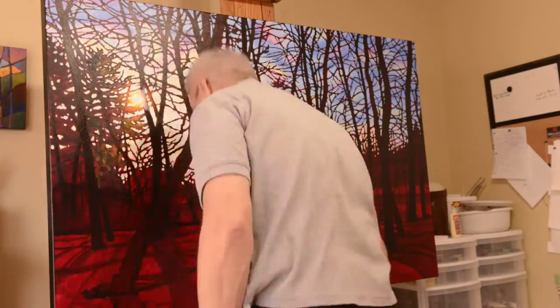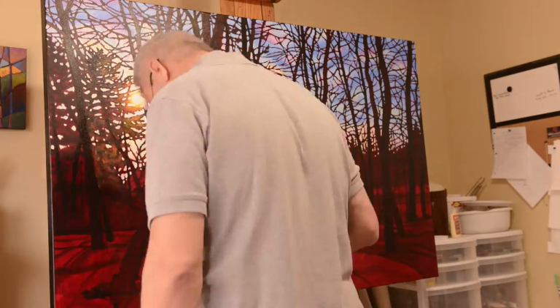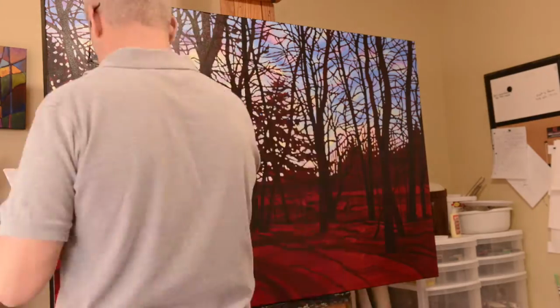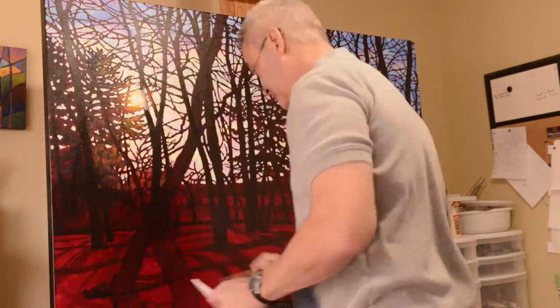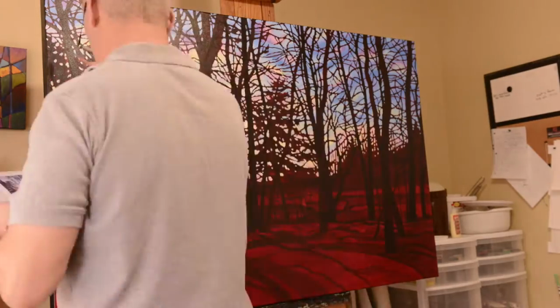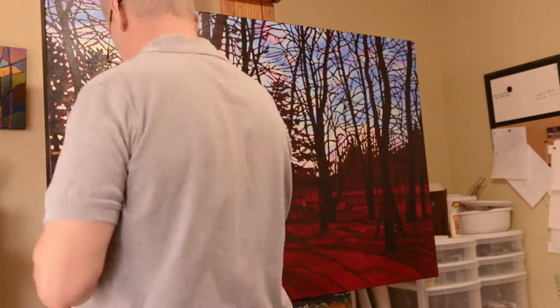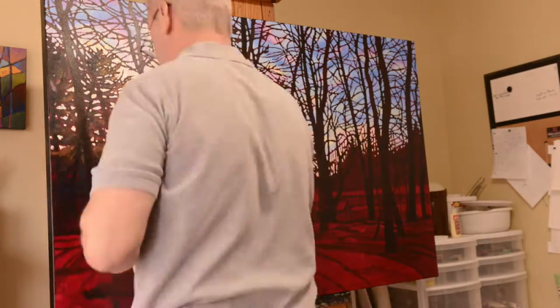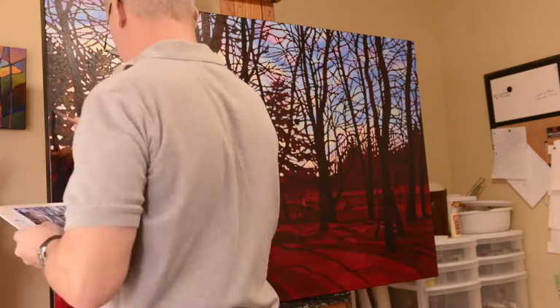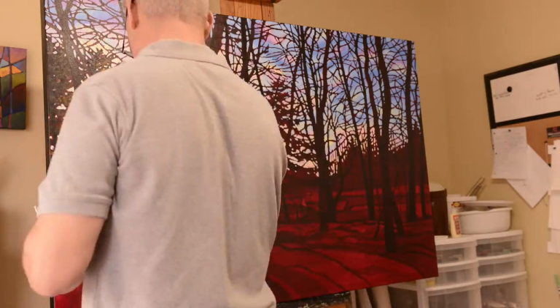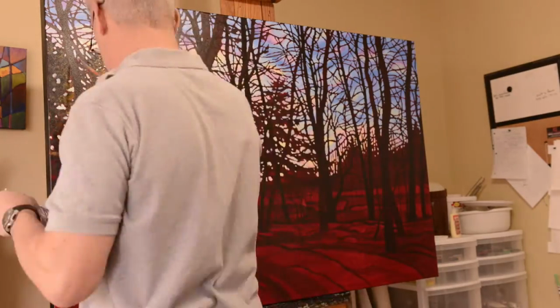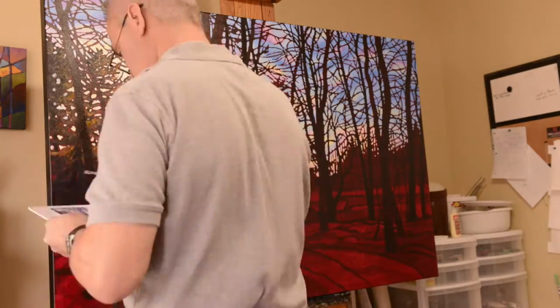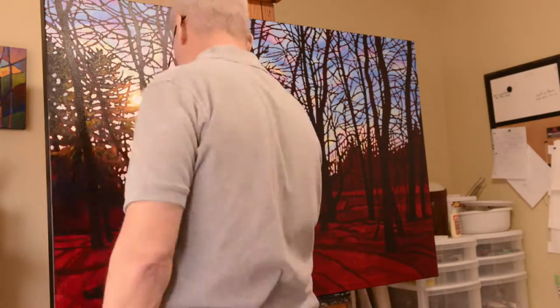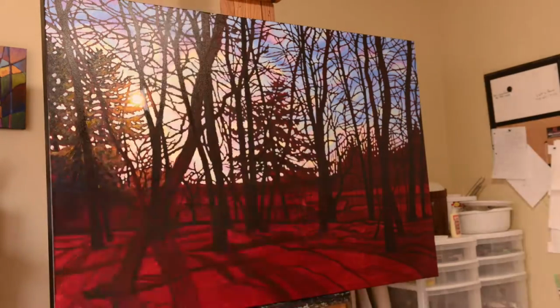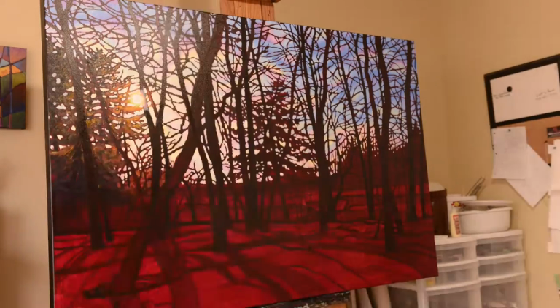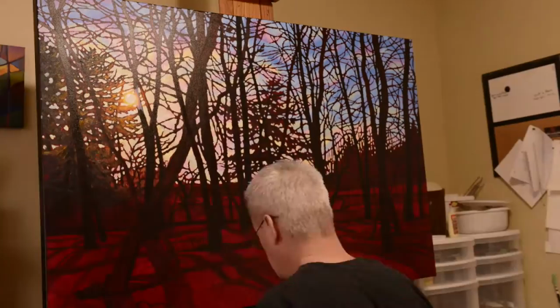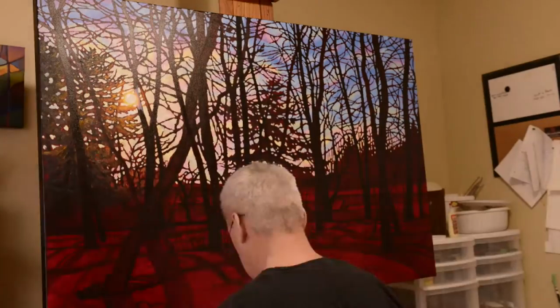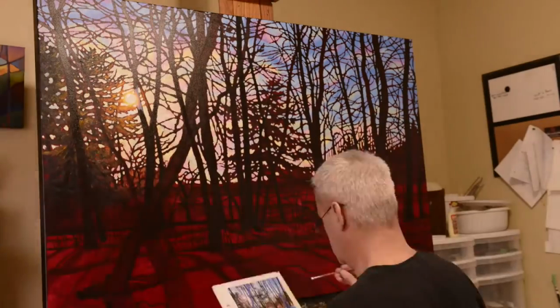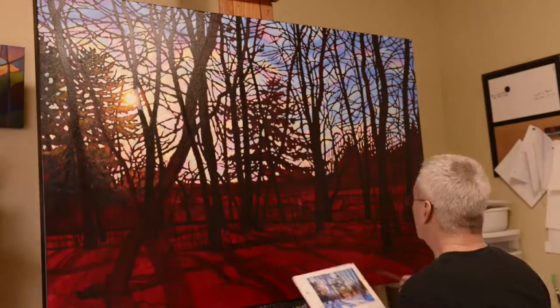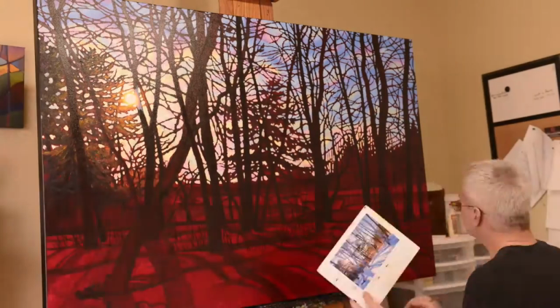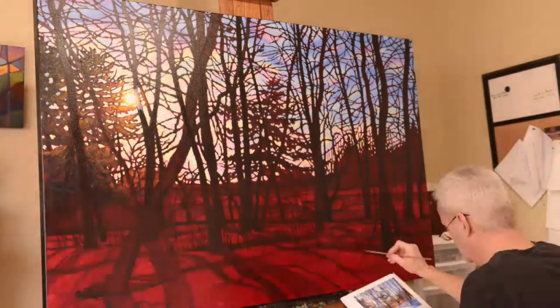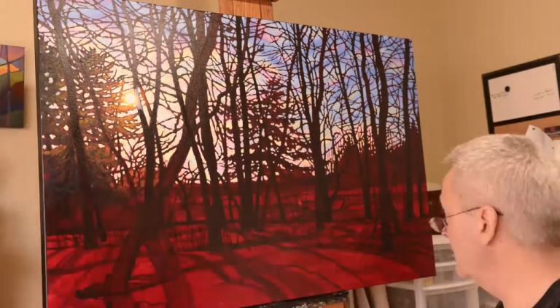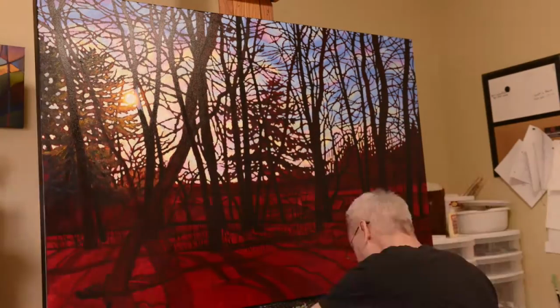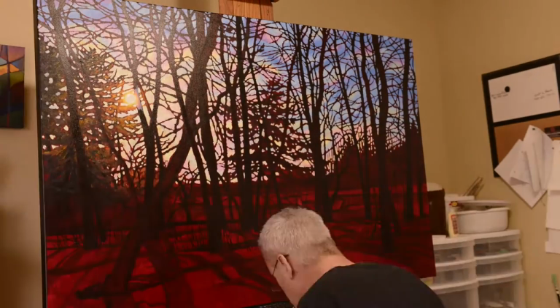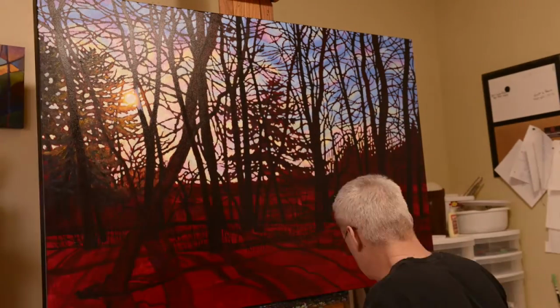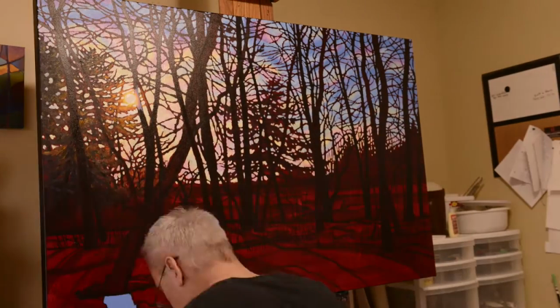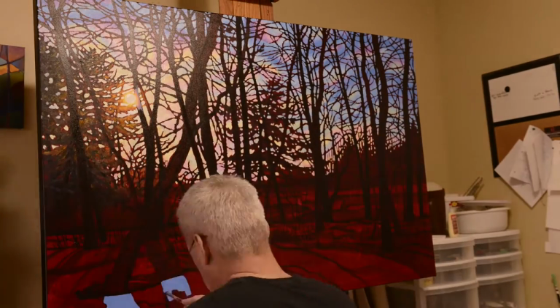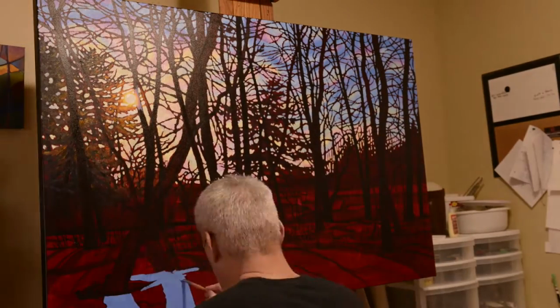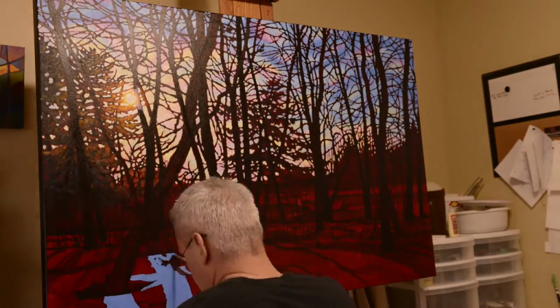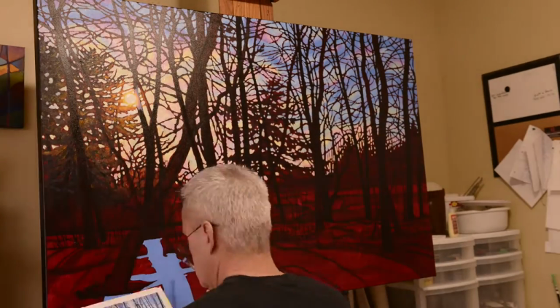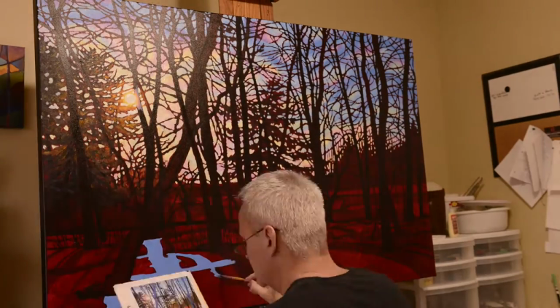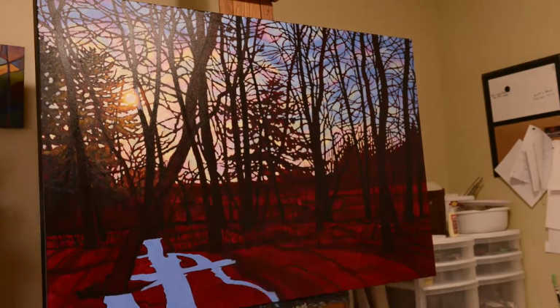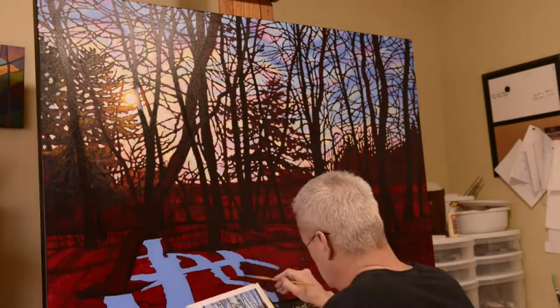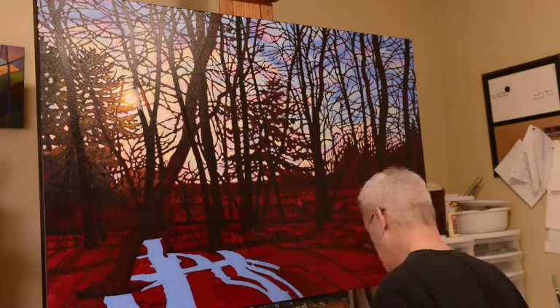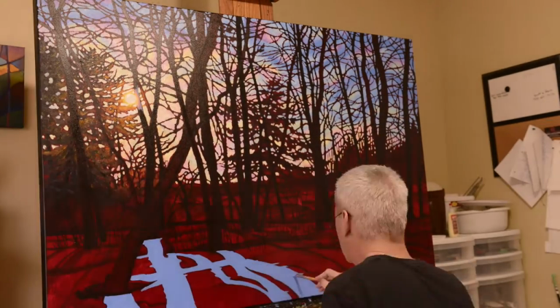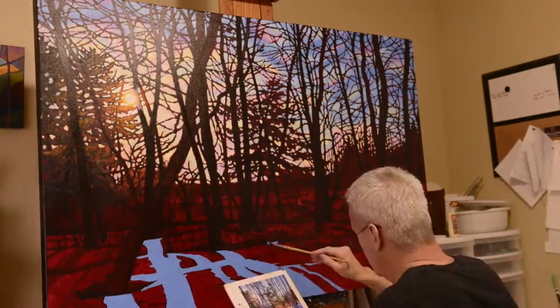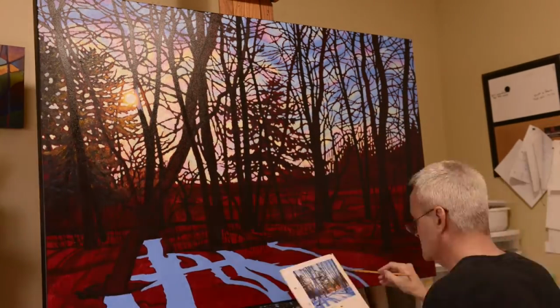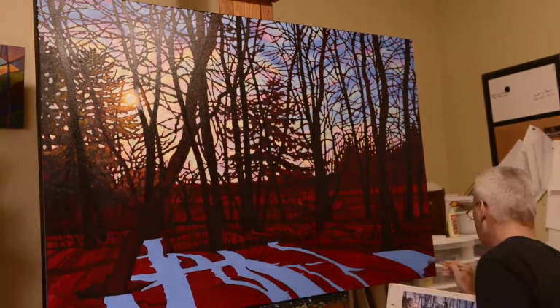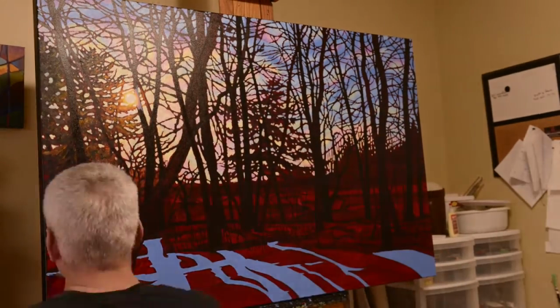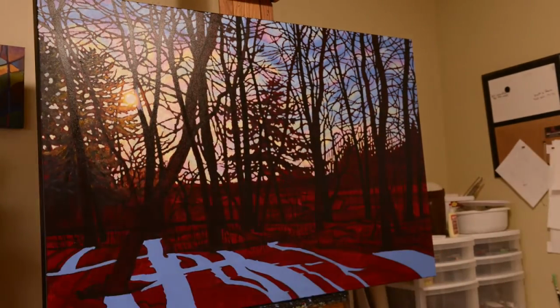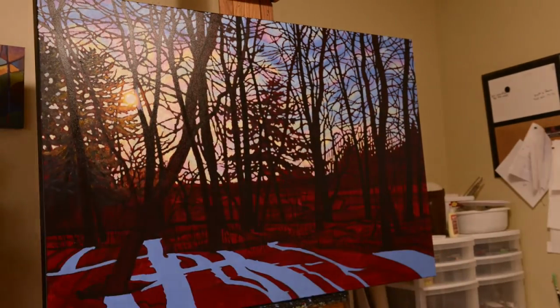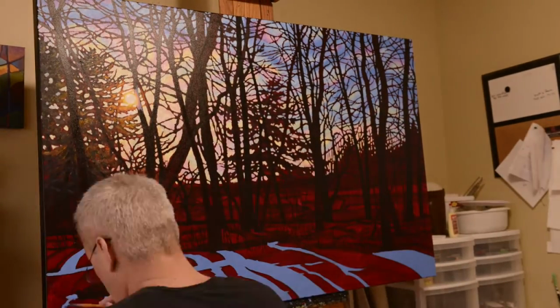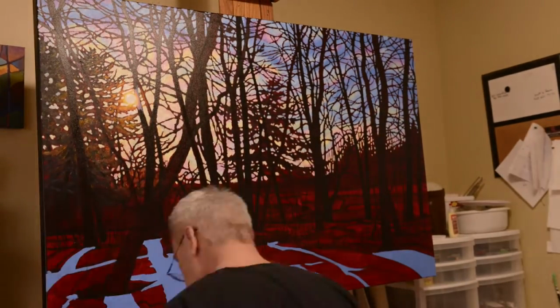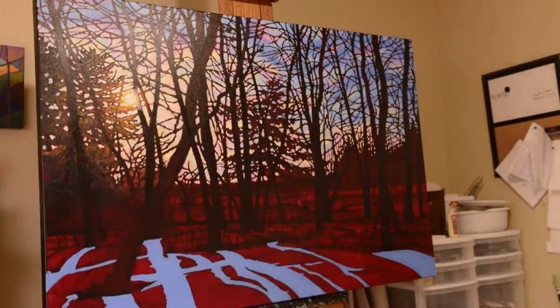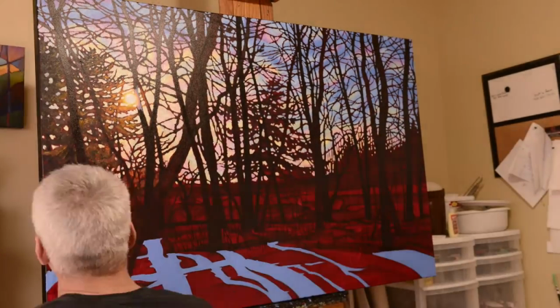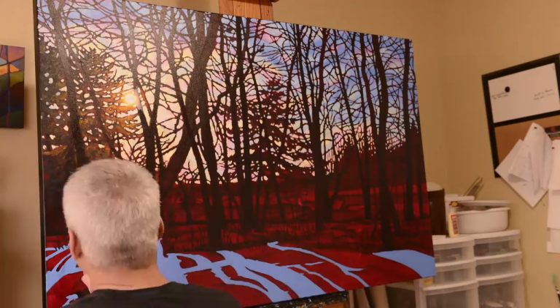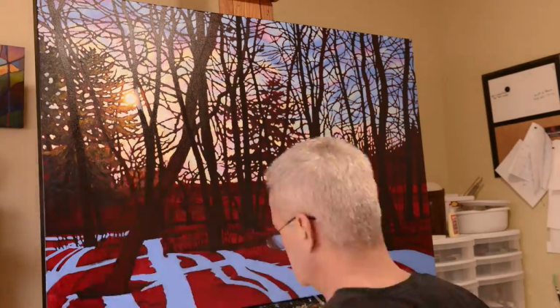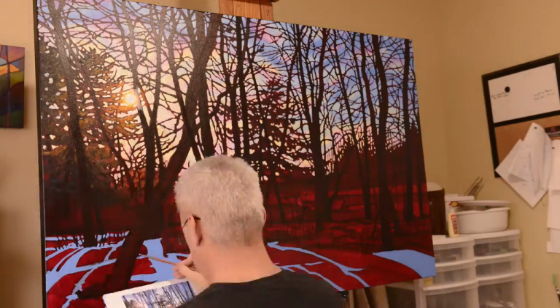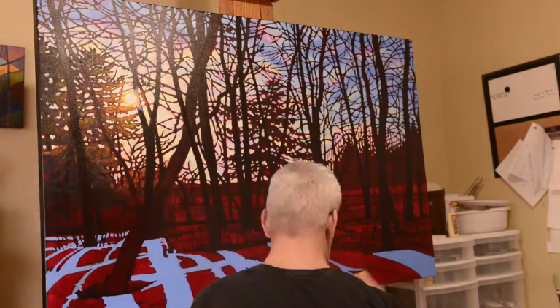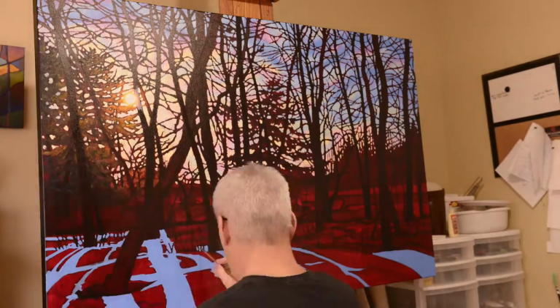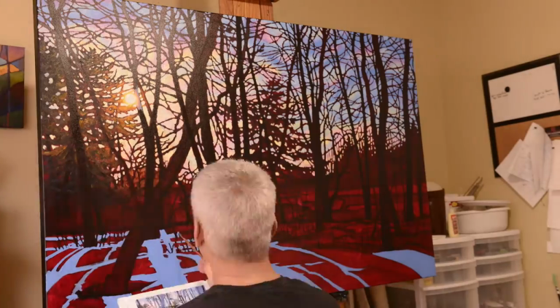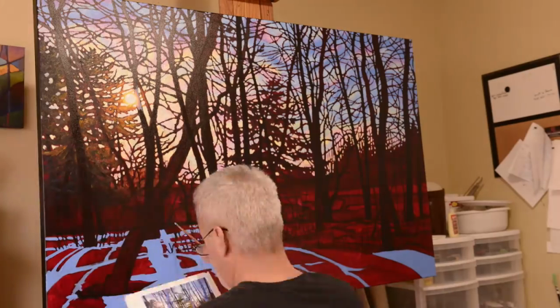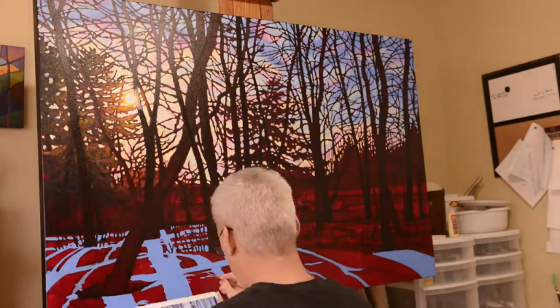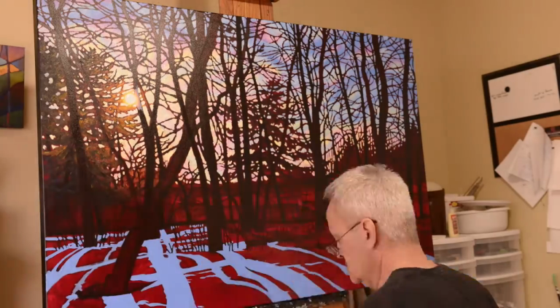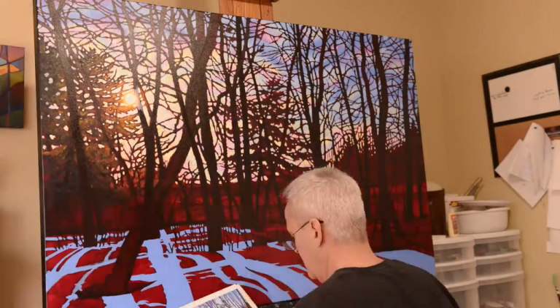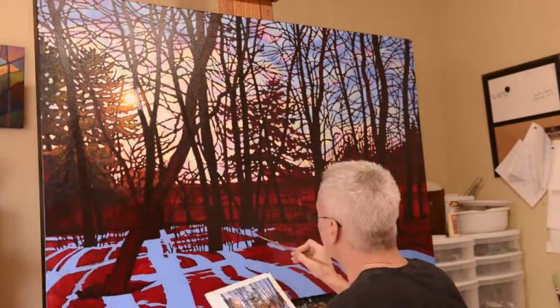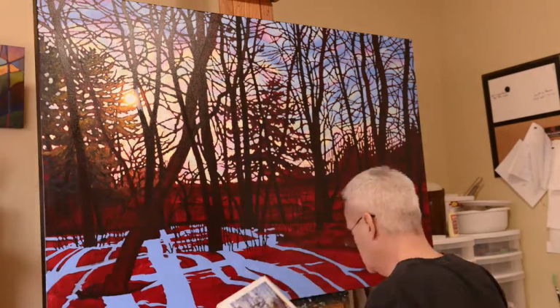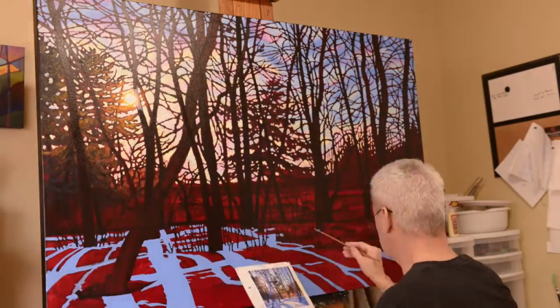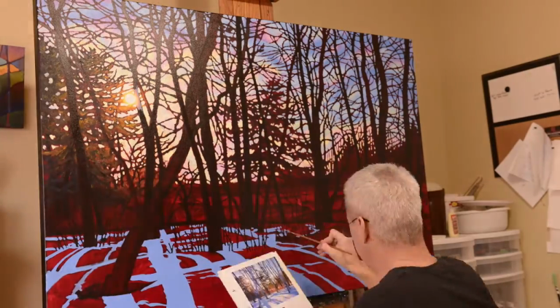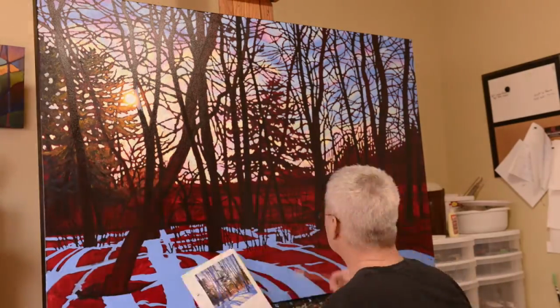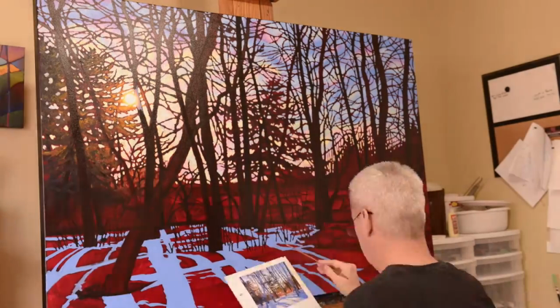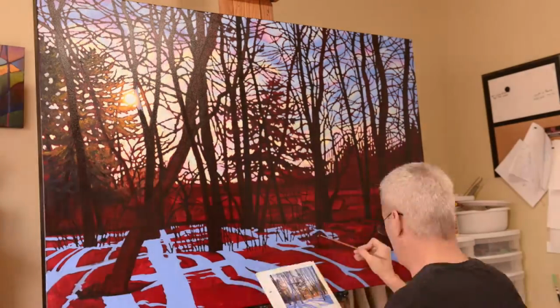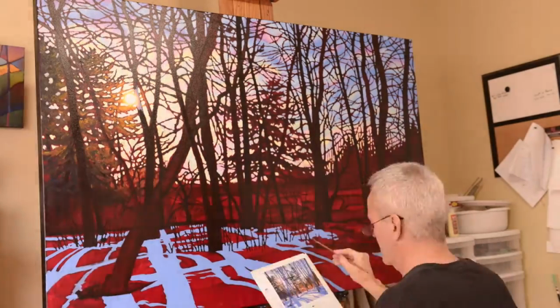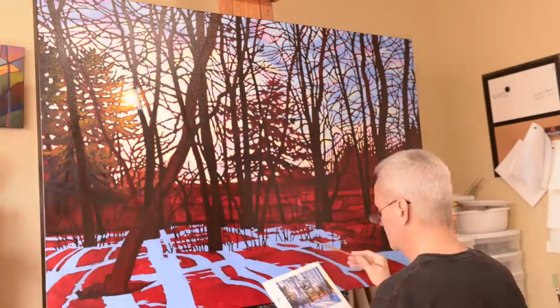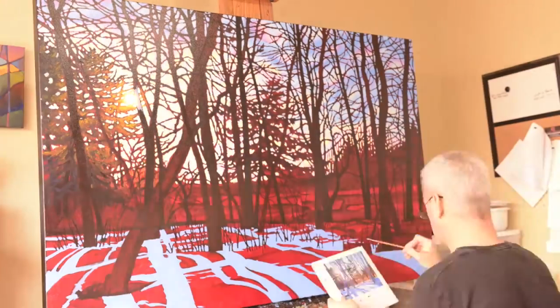Then it's time to block in the trees around the sun, finish off the background on the left, and then start blocking in the cast shadows on the snow.